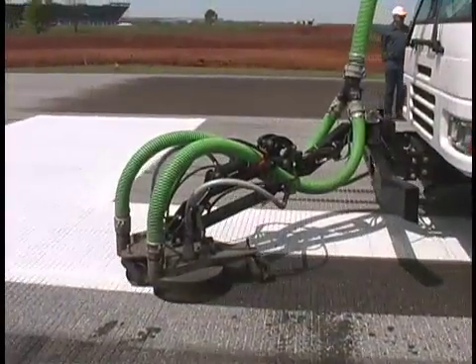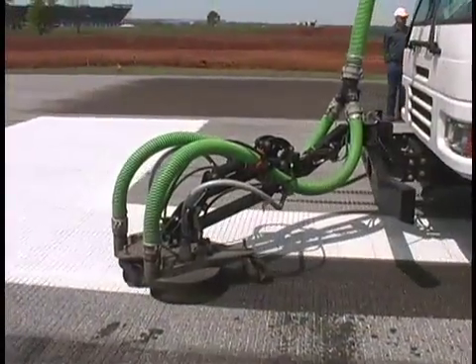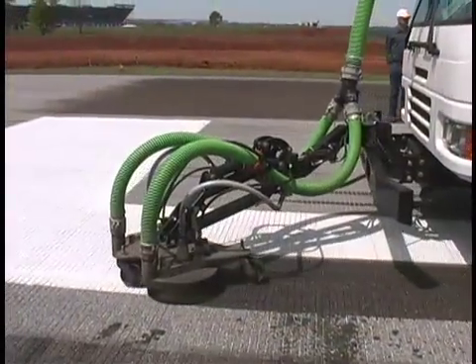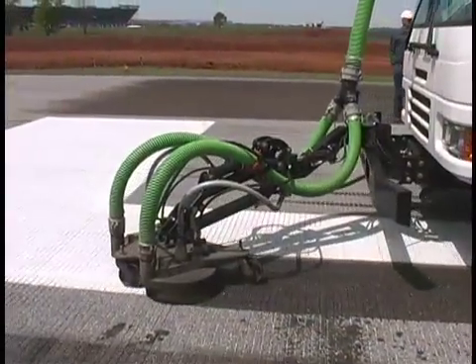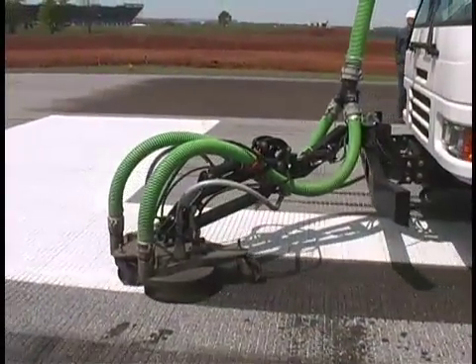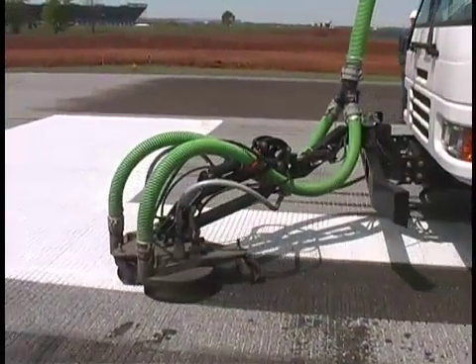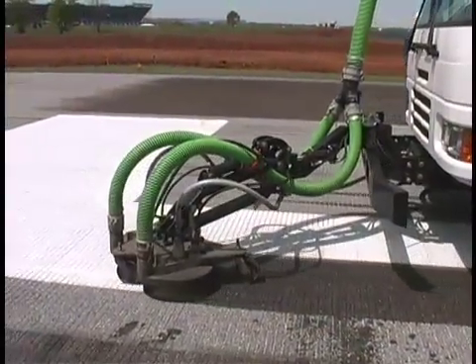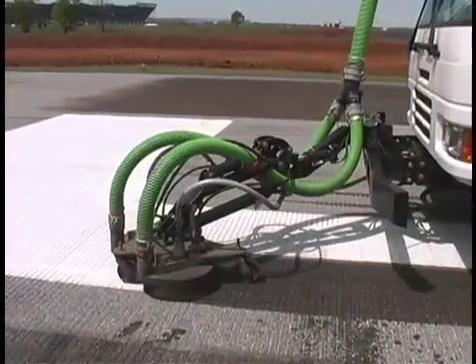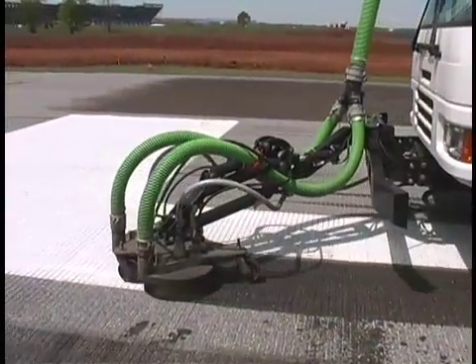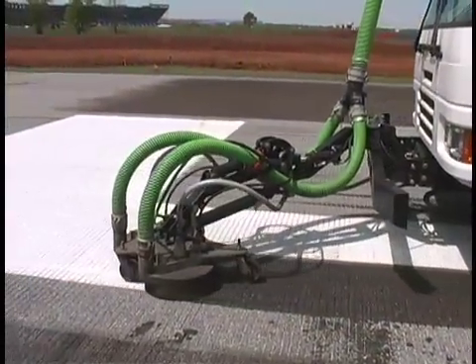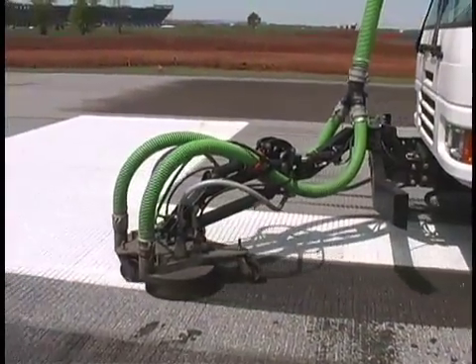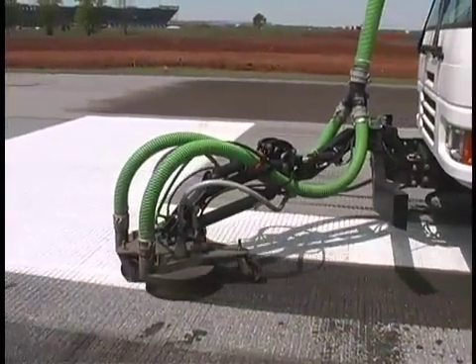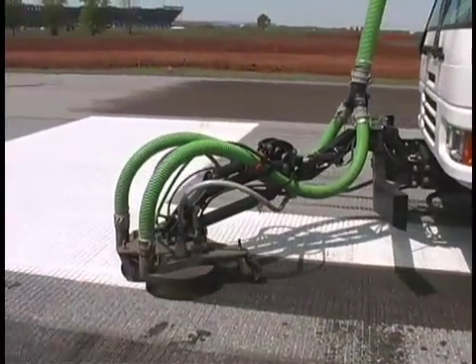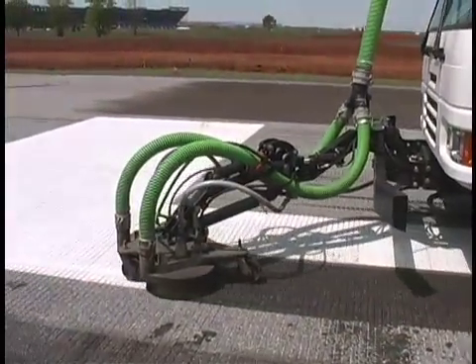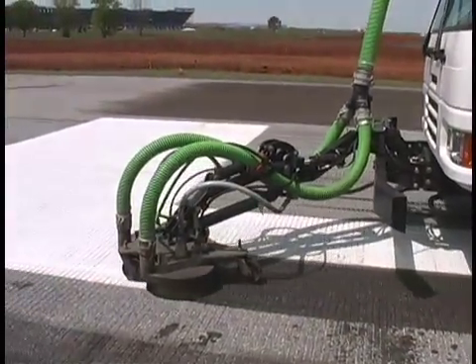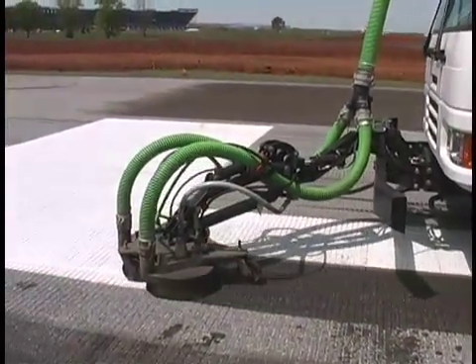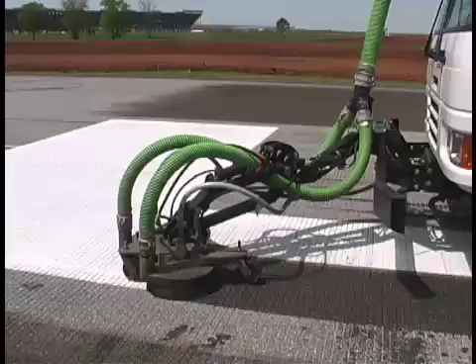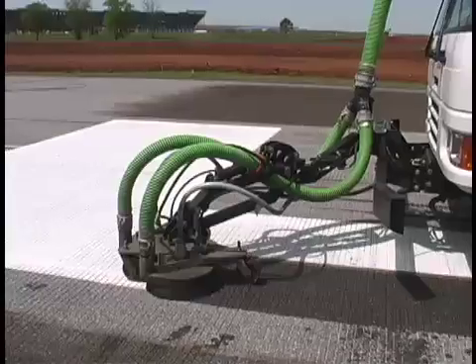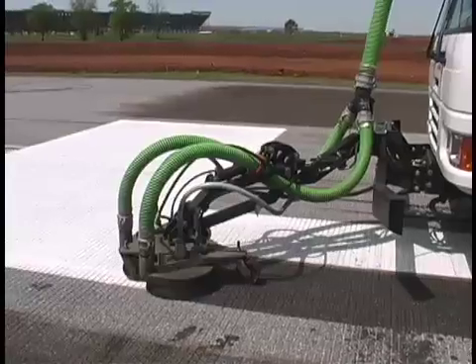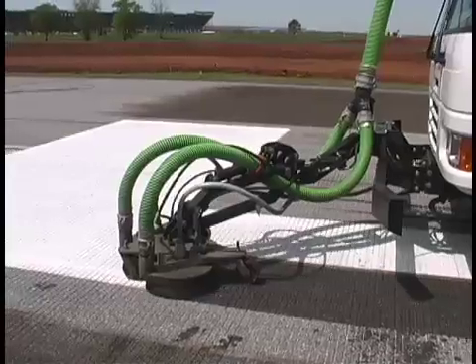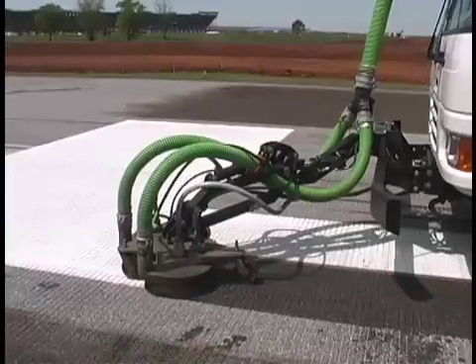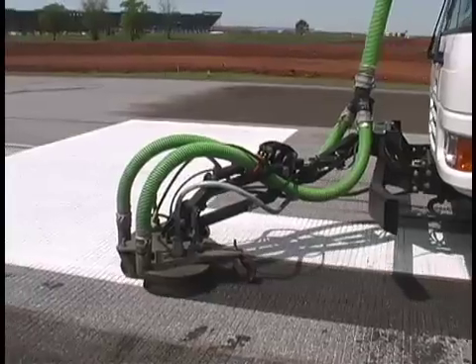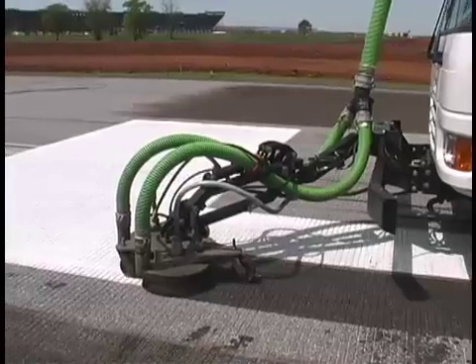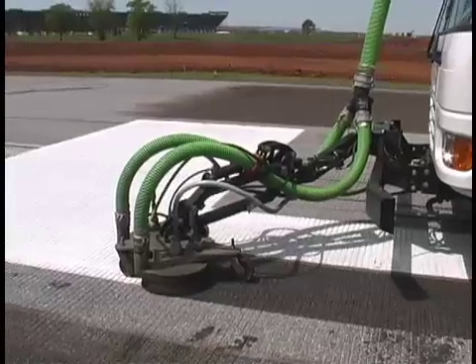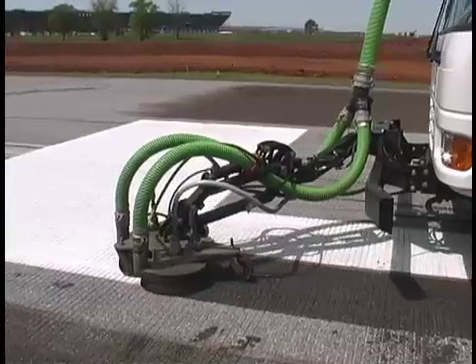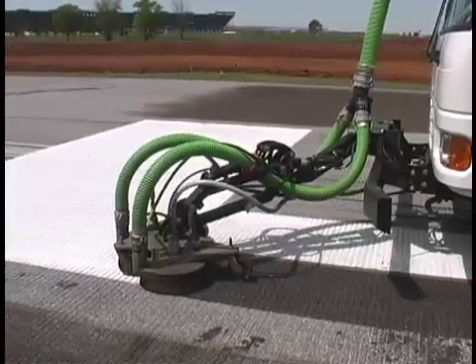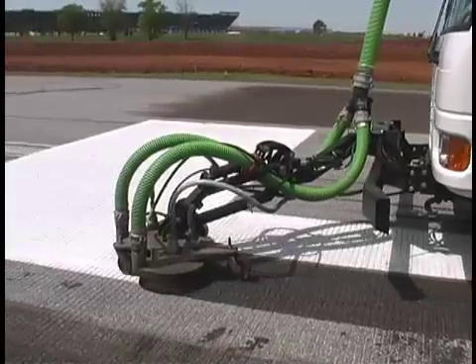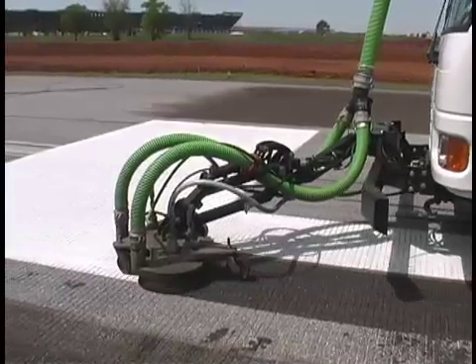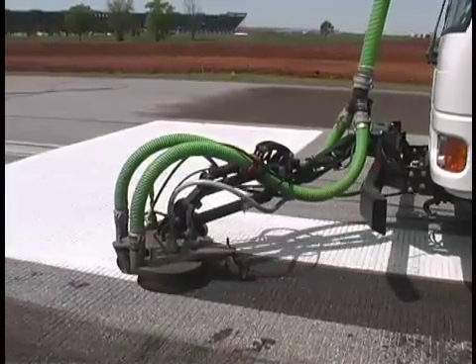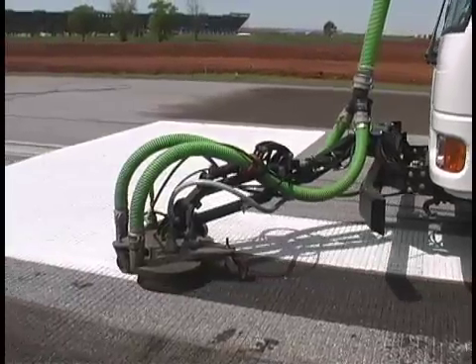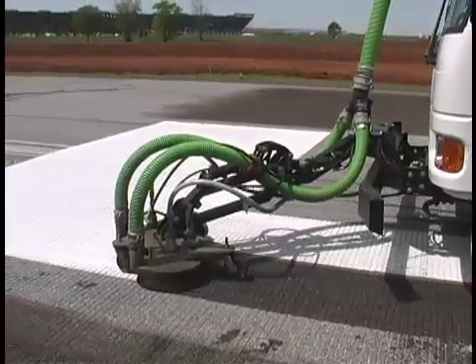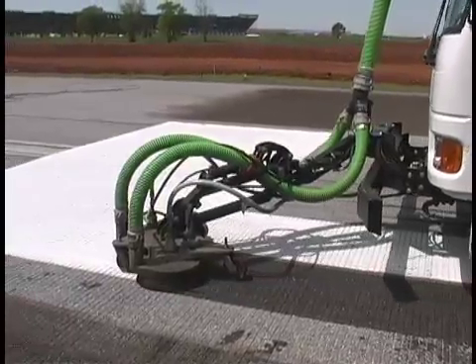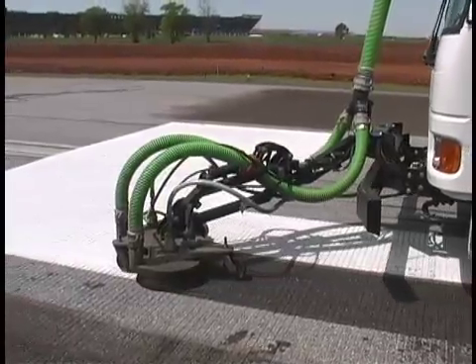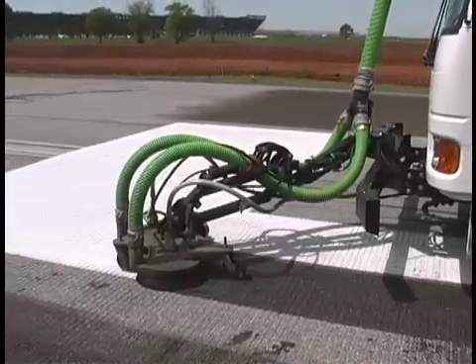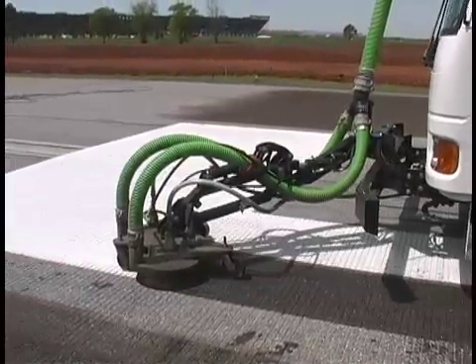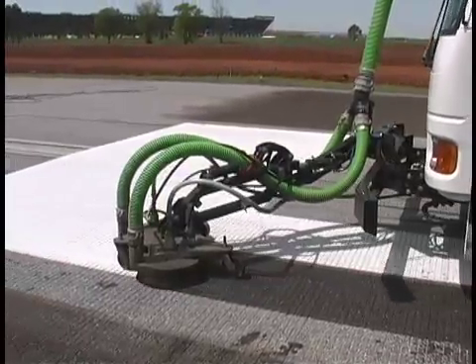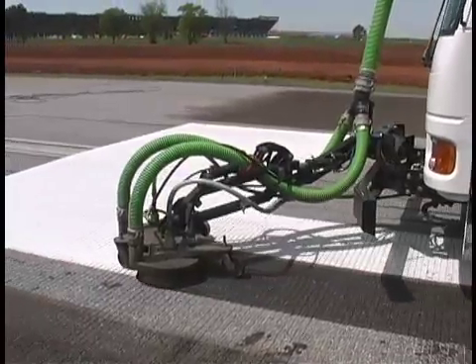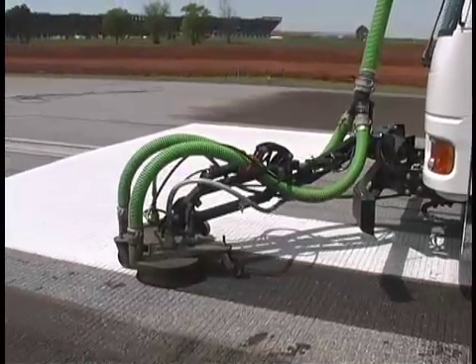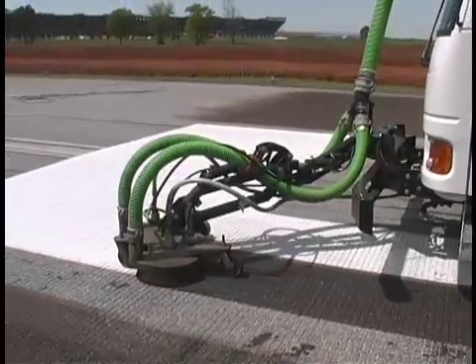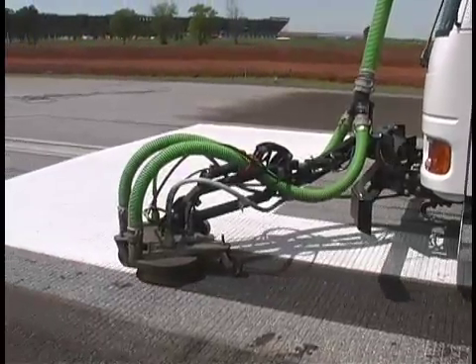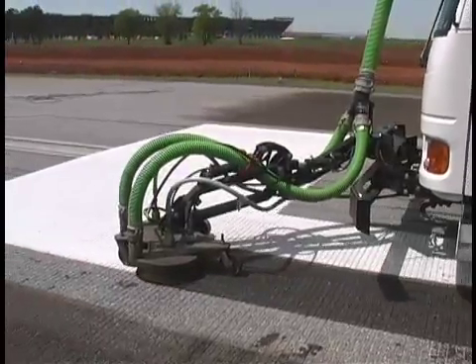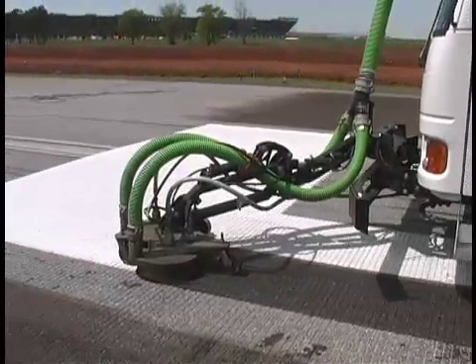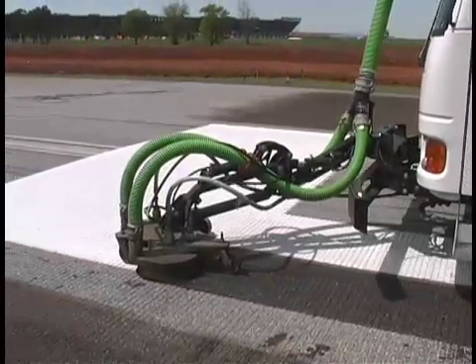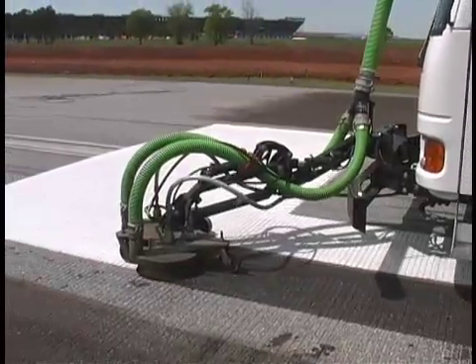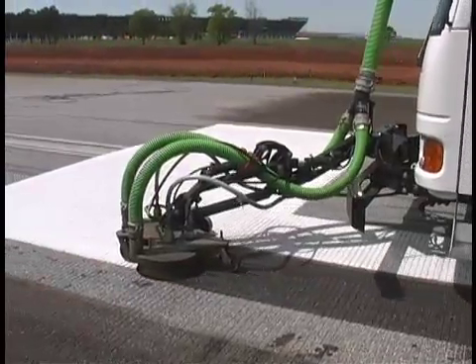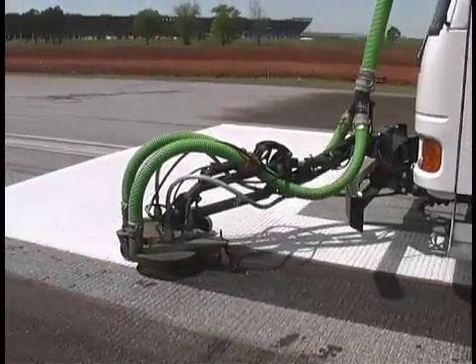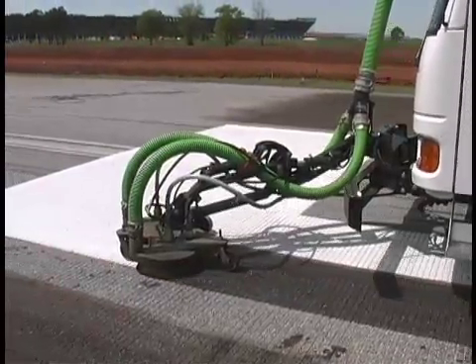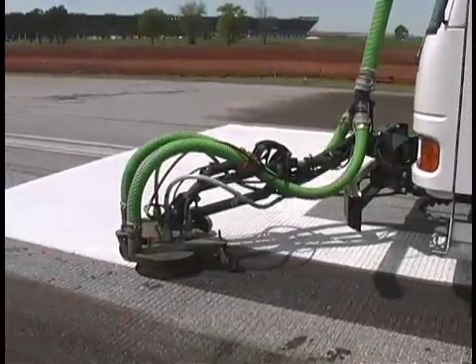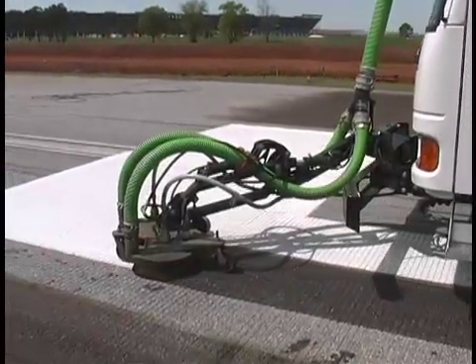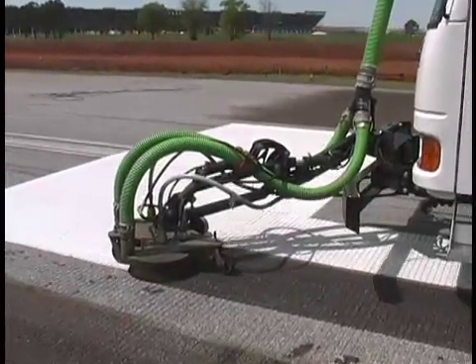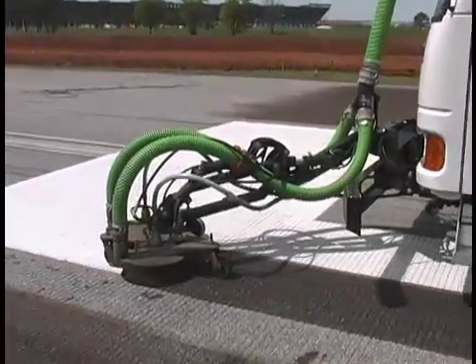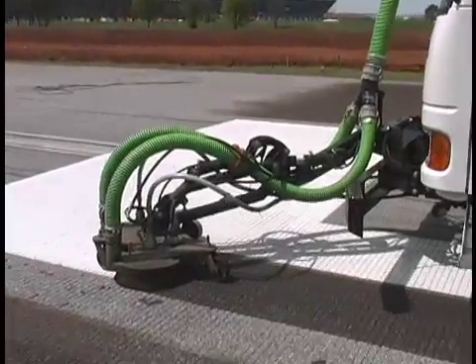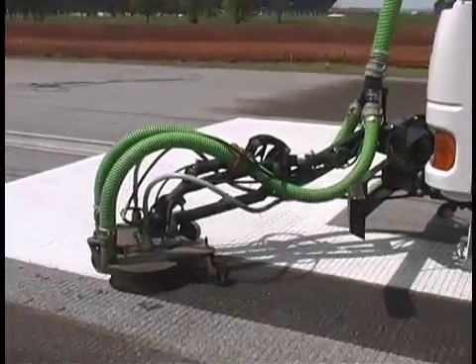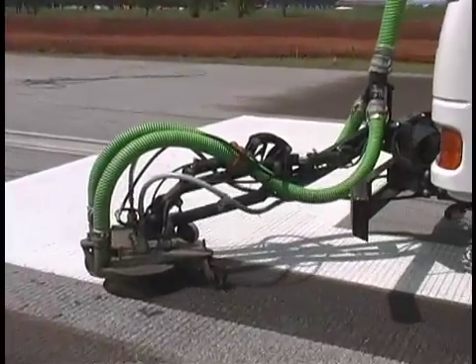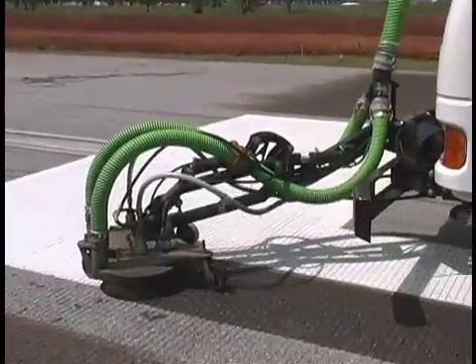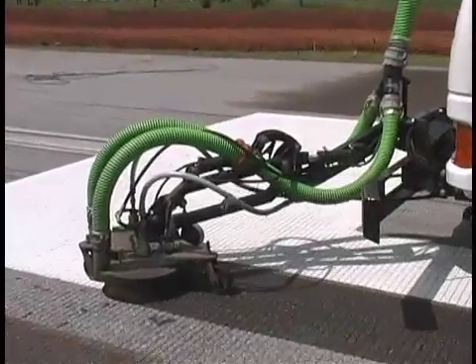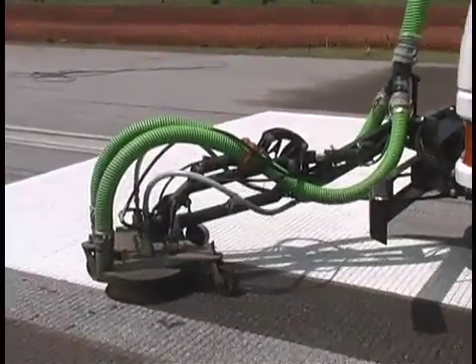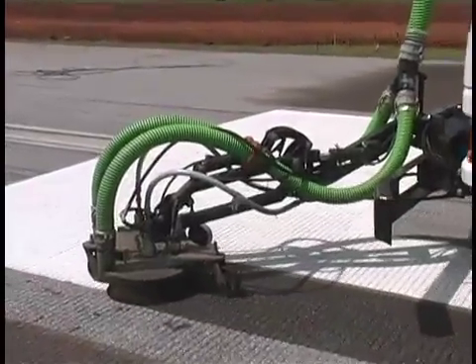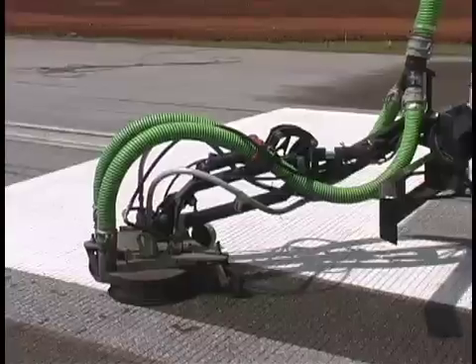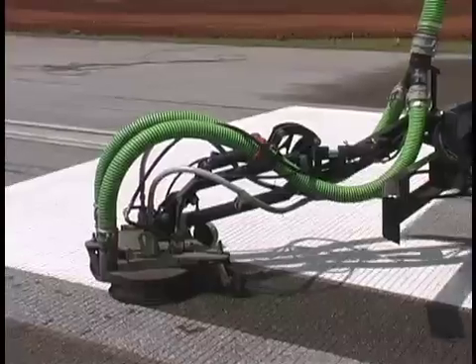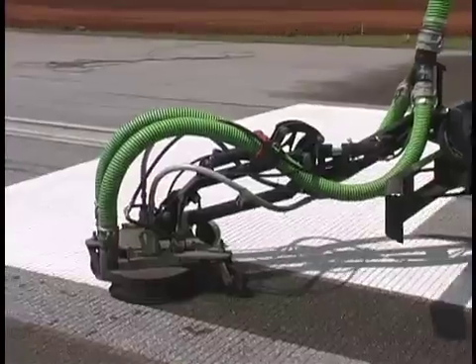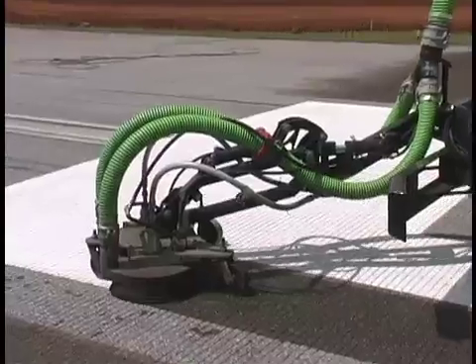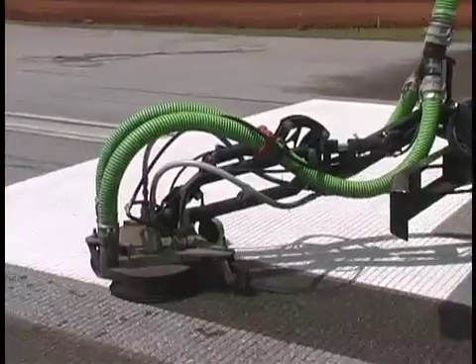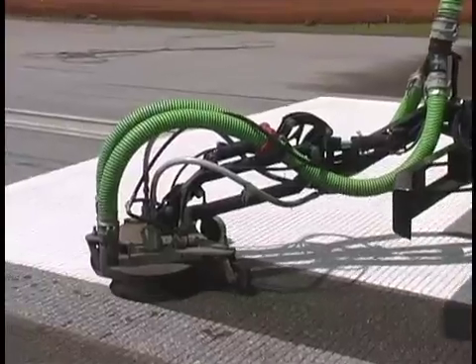With all of these applications, you will enjoy immediate vacuum recovery of all water and debris, which is standard with every Stryphog model.